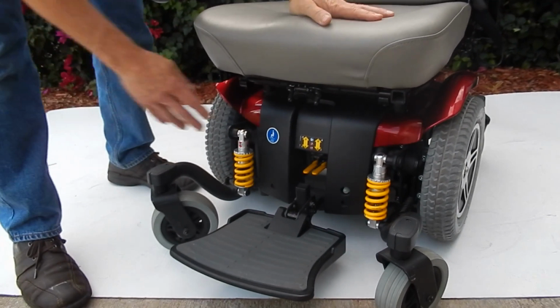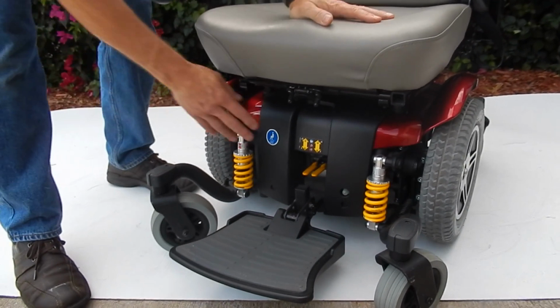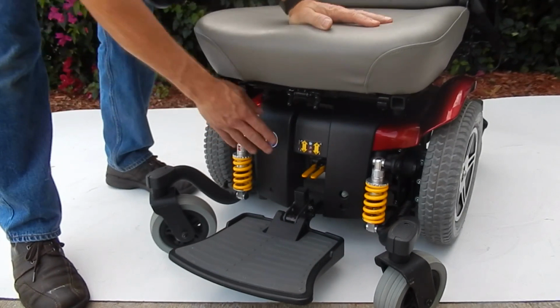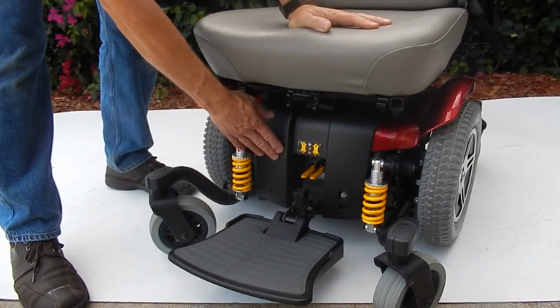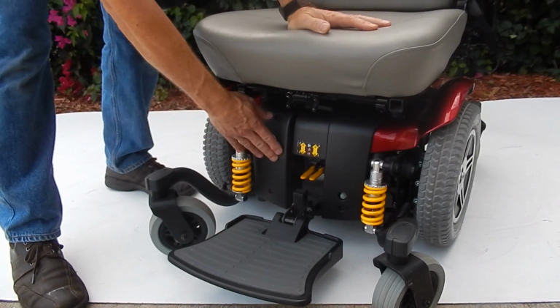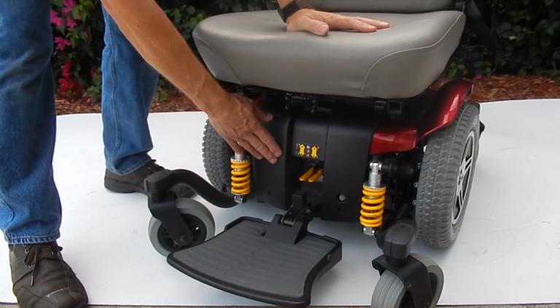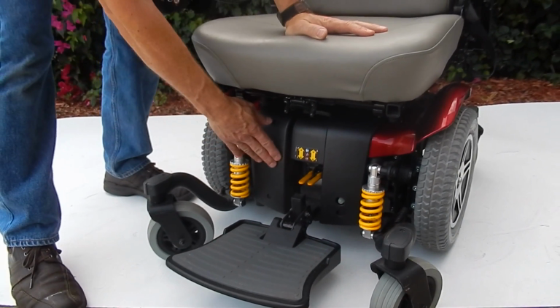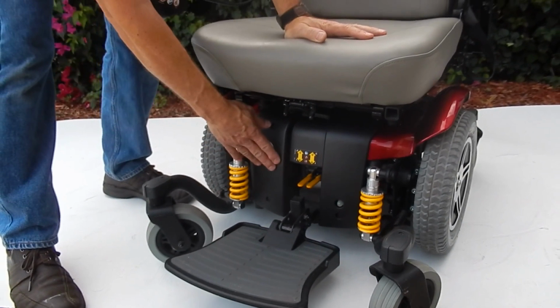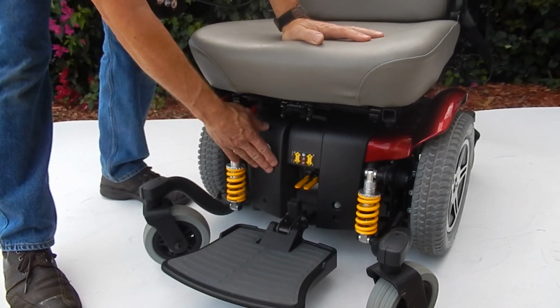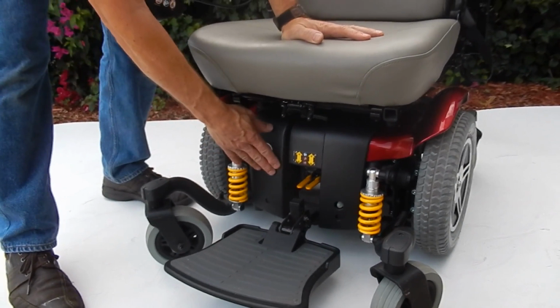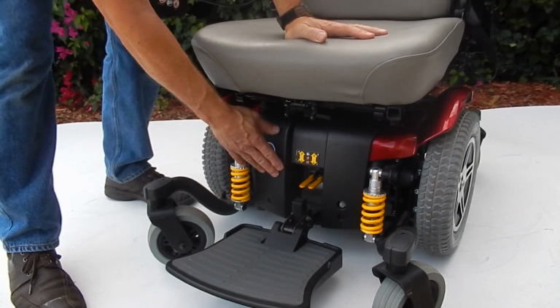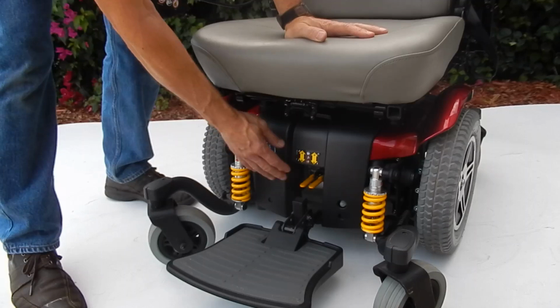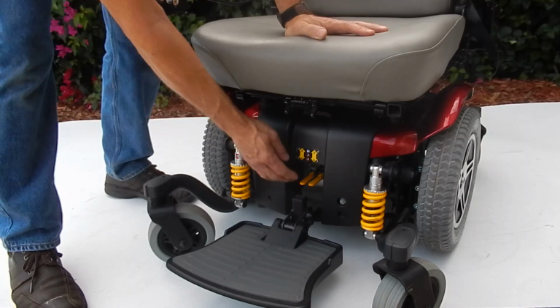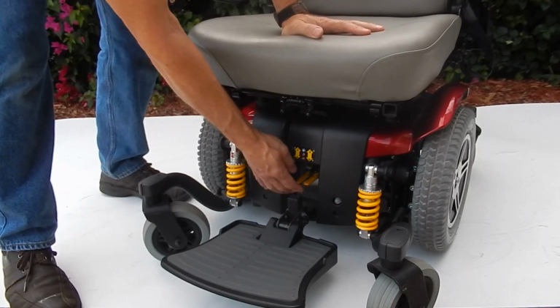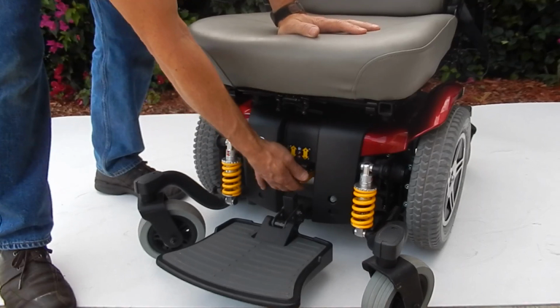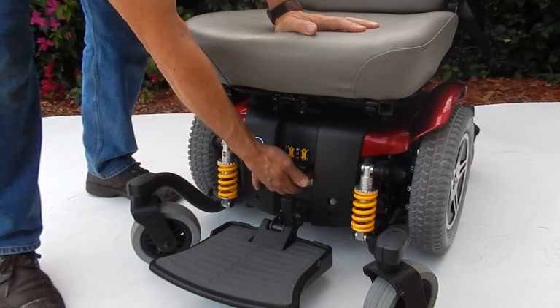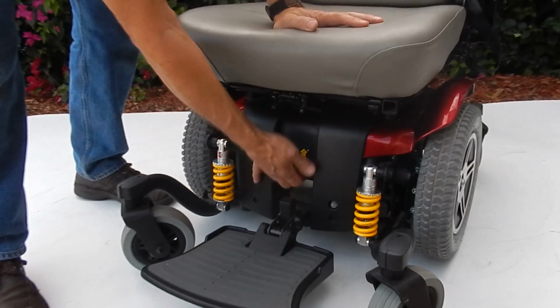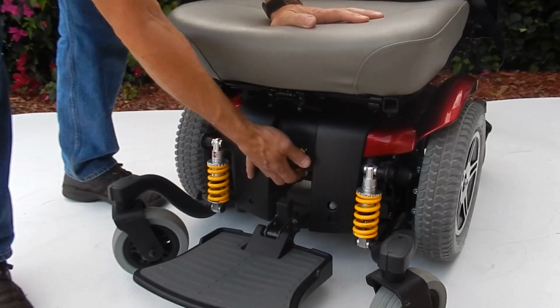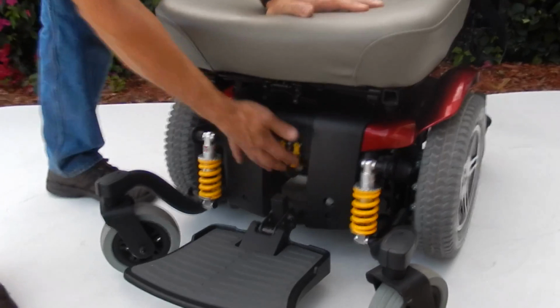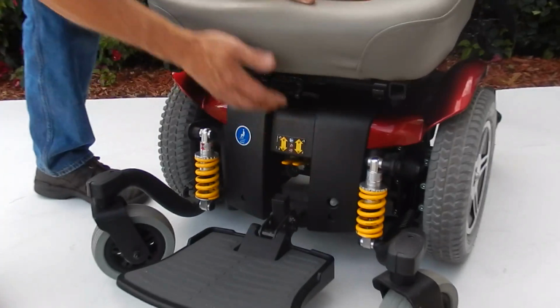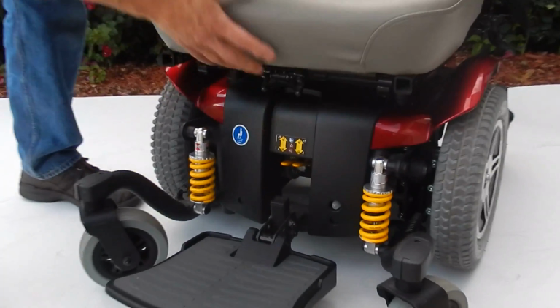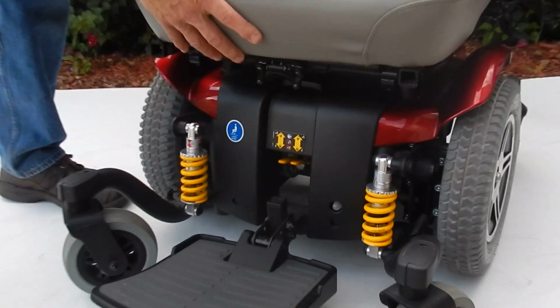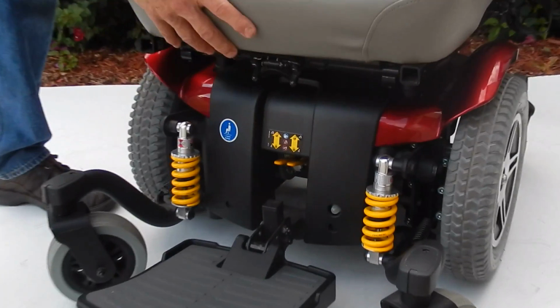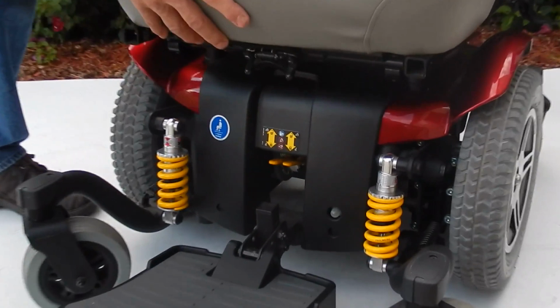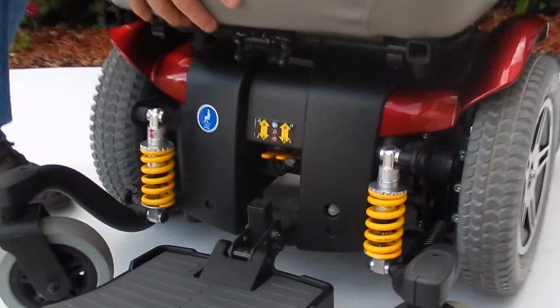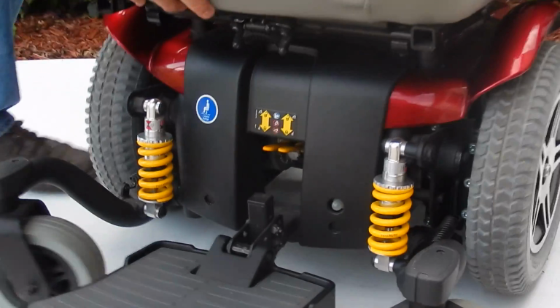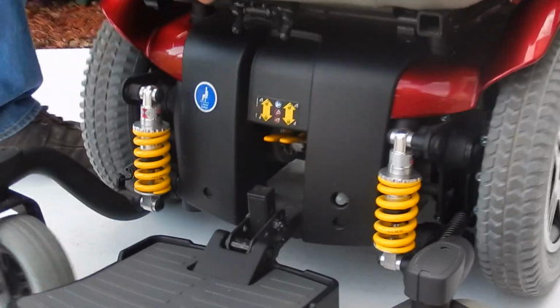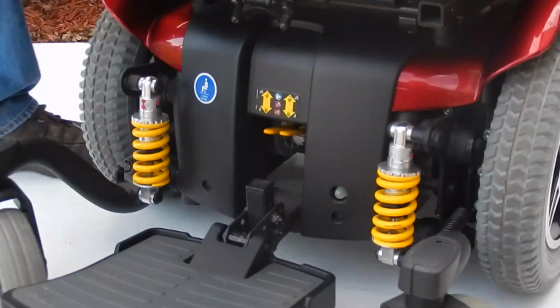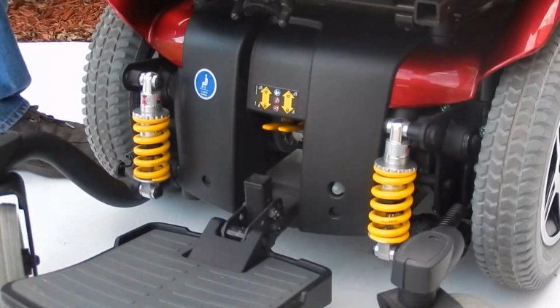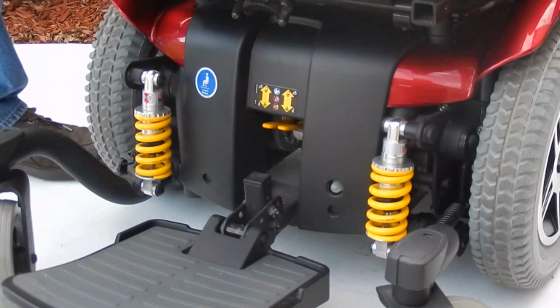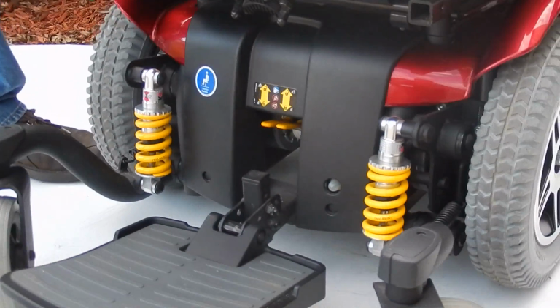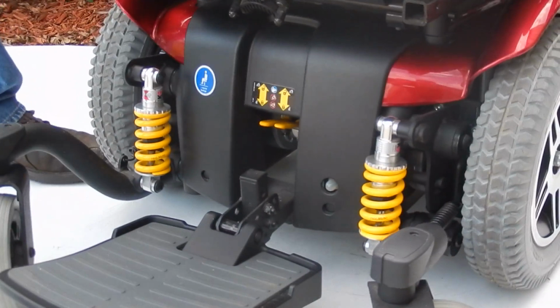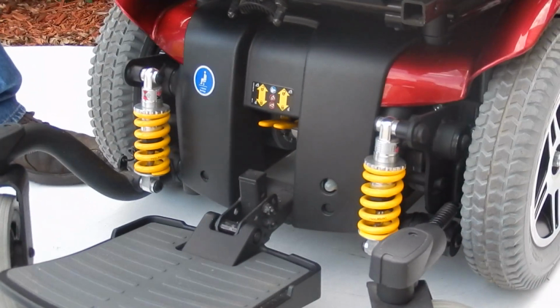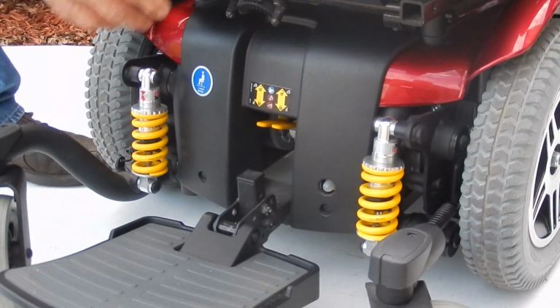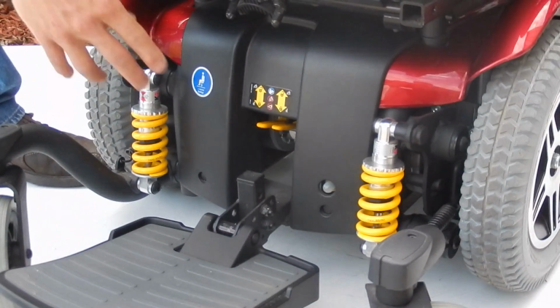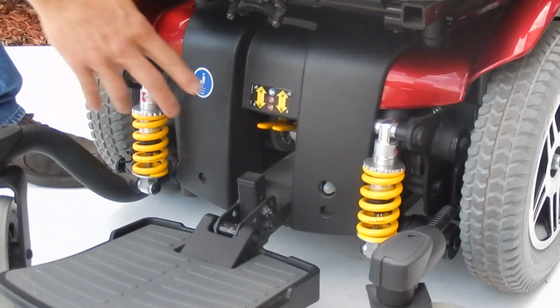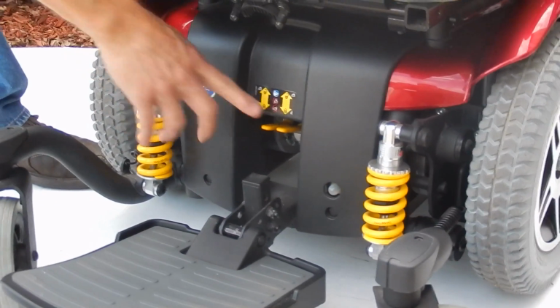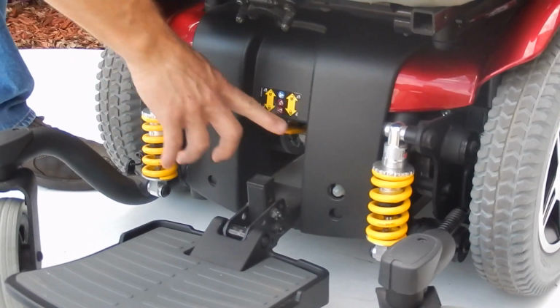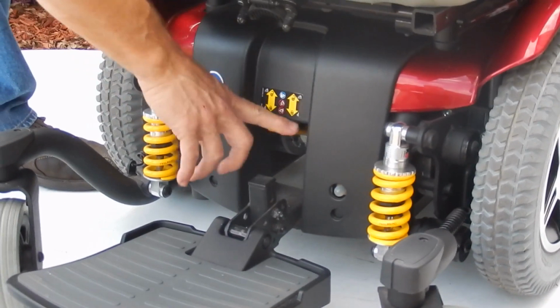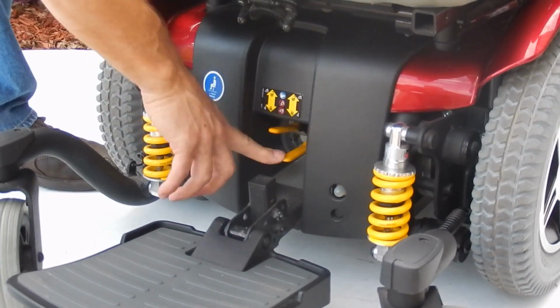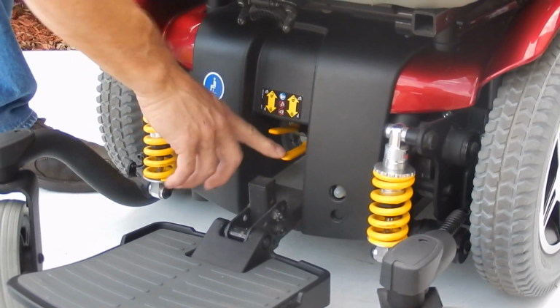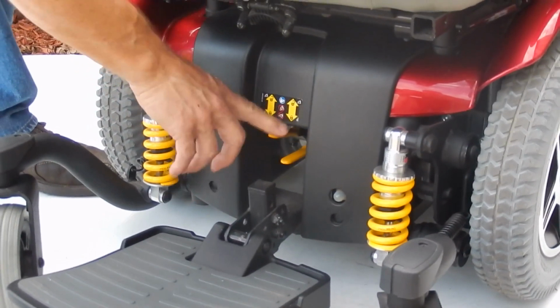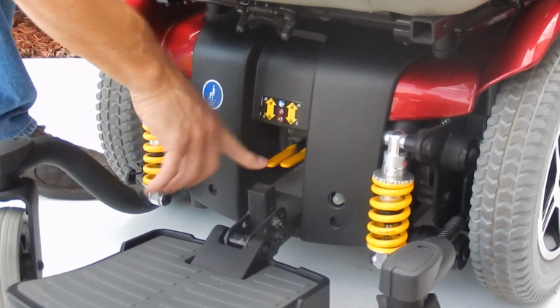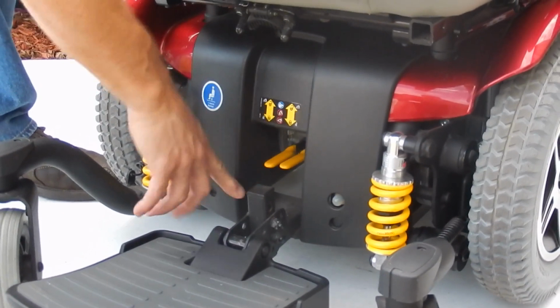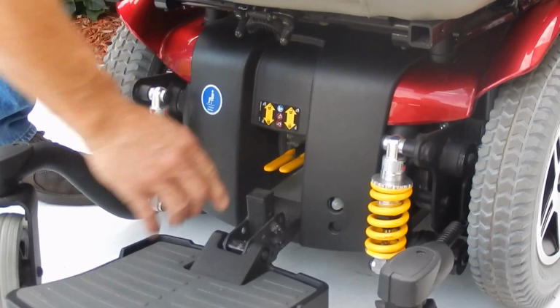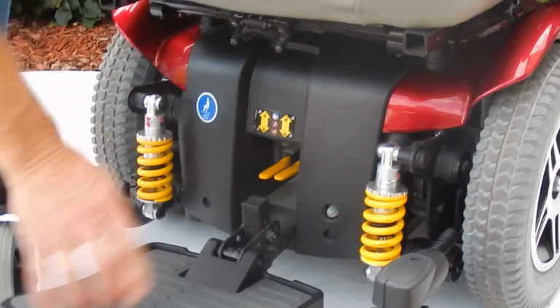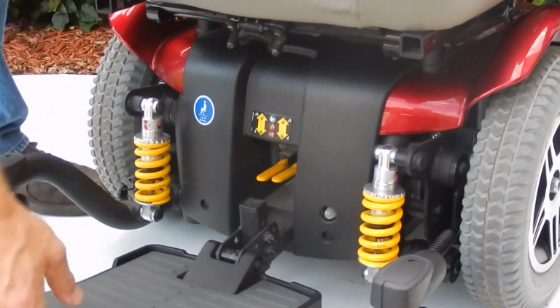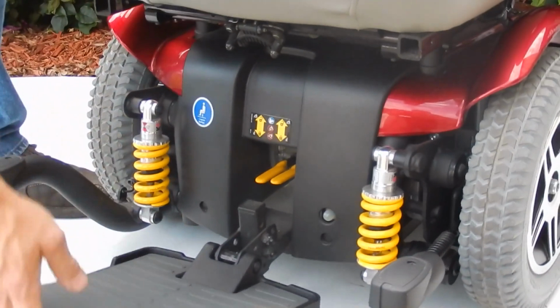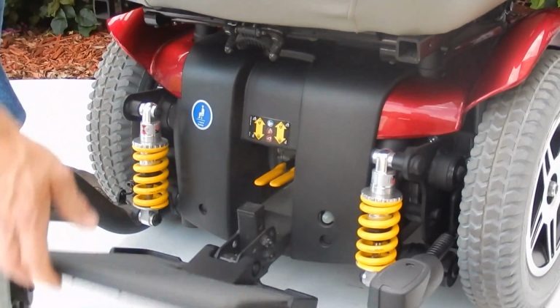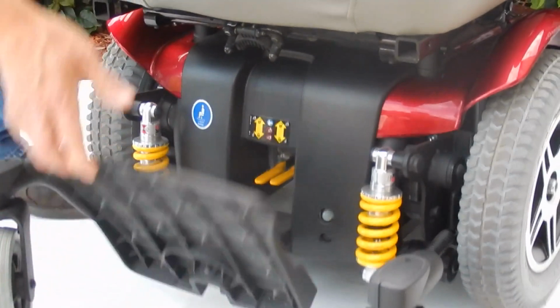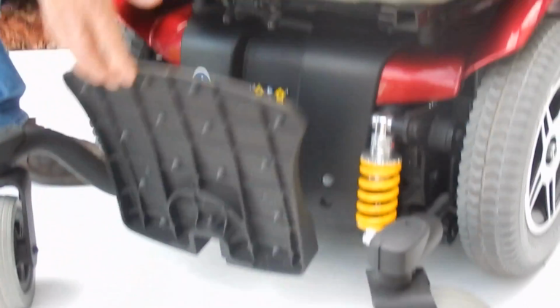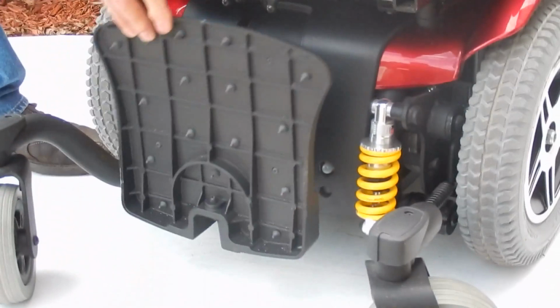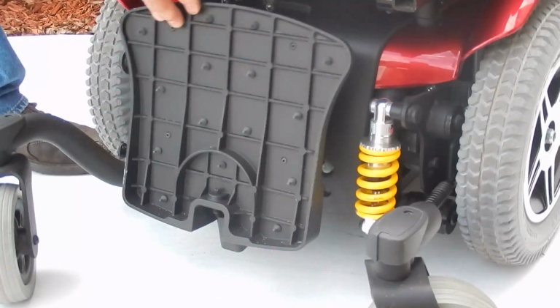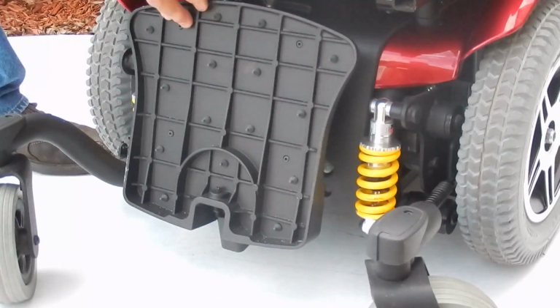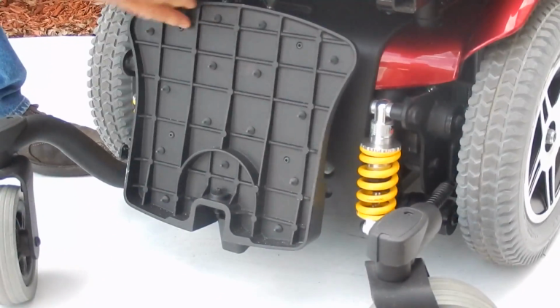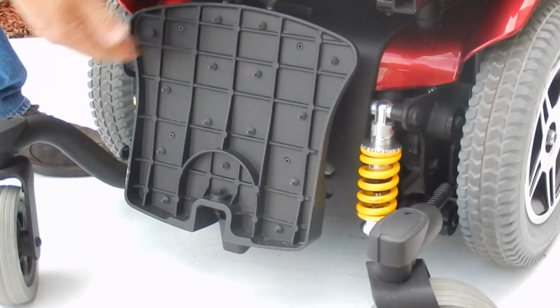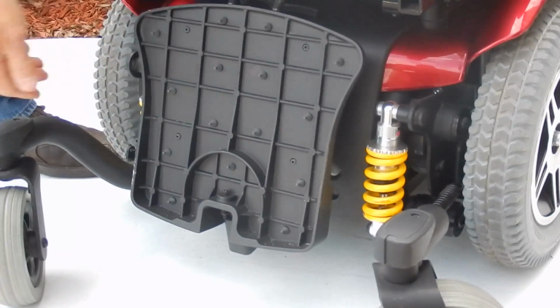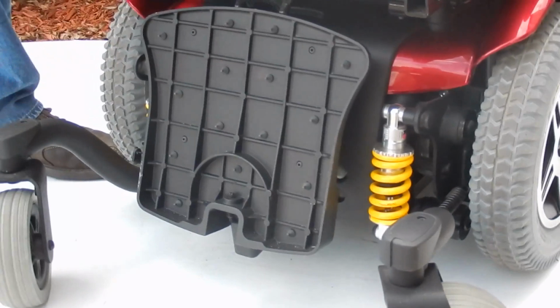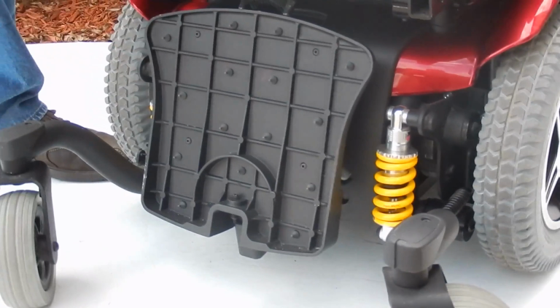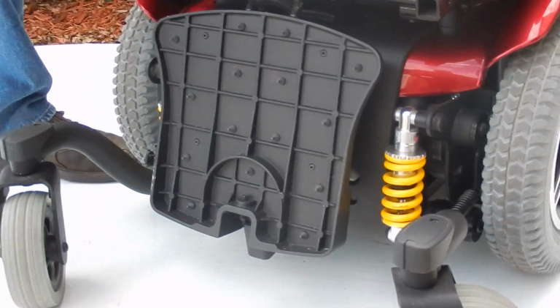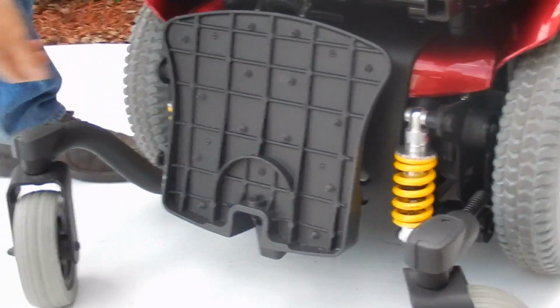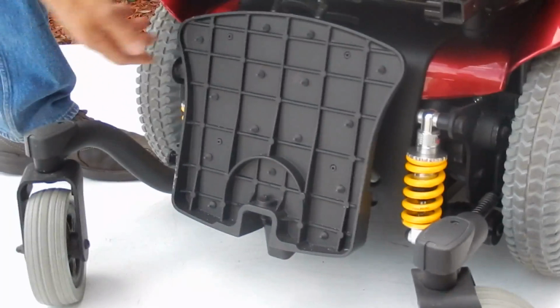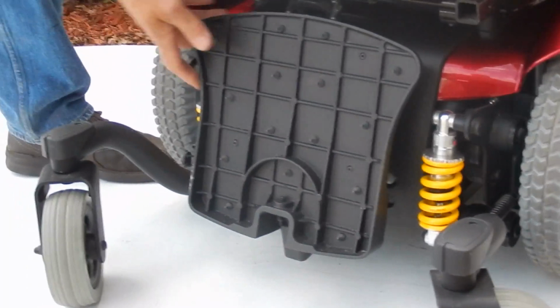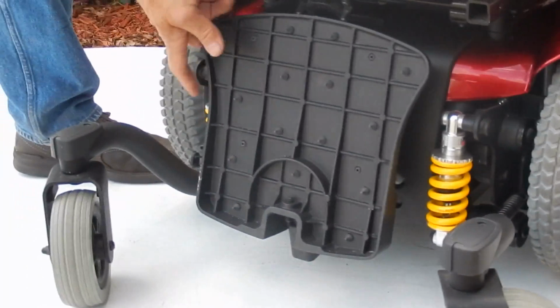If you needed to put this chair in neutral, you have the leverage here and the chair becomes freewheeling. The foot plate flips up for easy access.